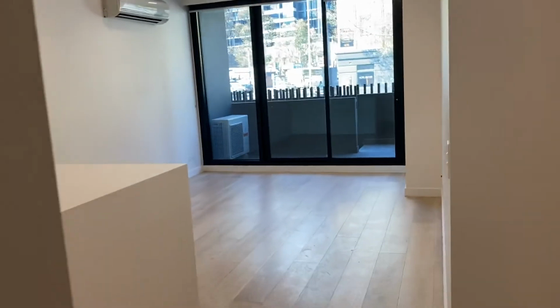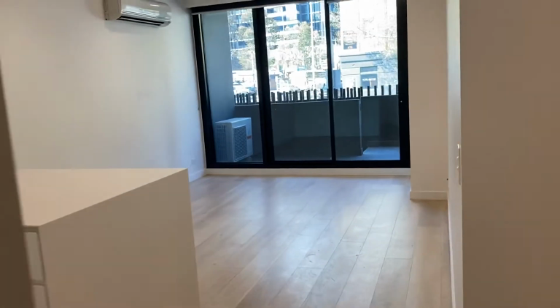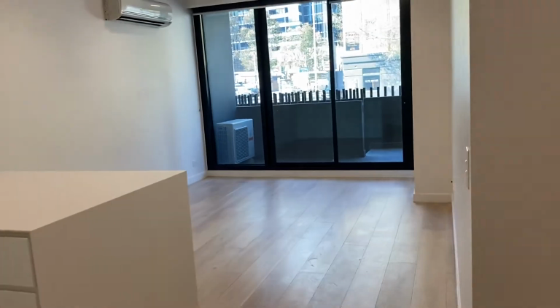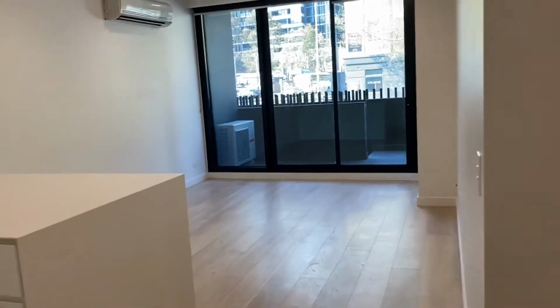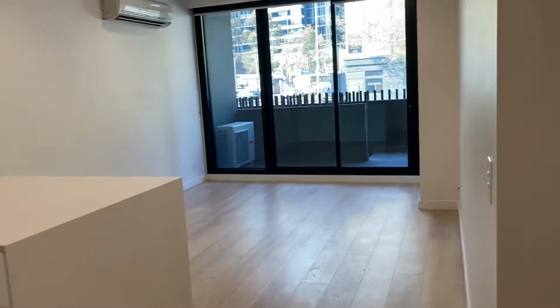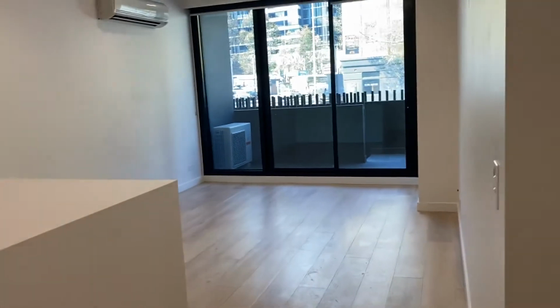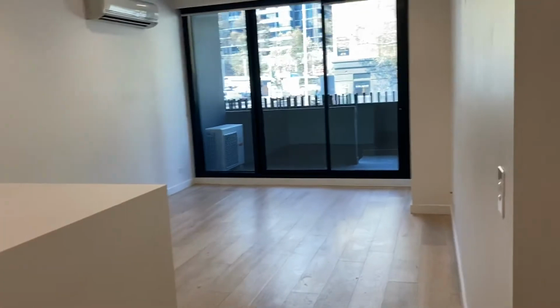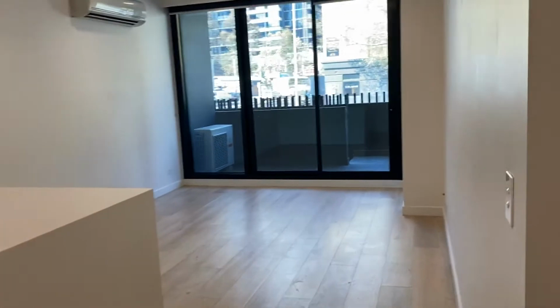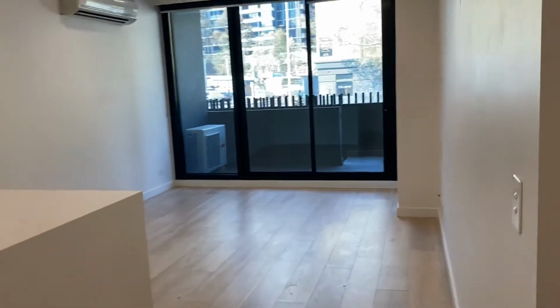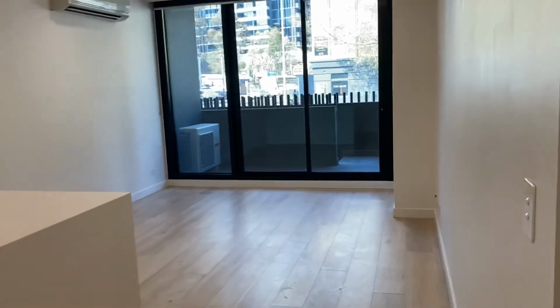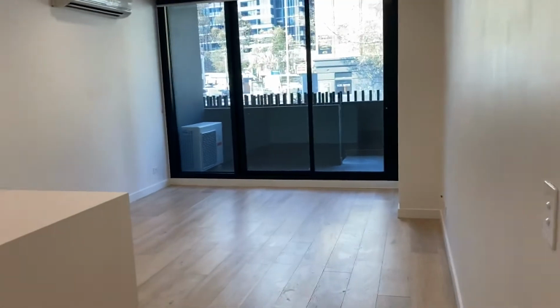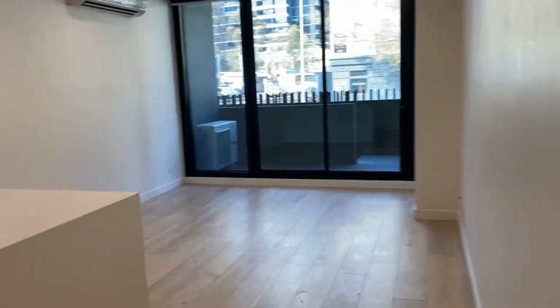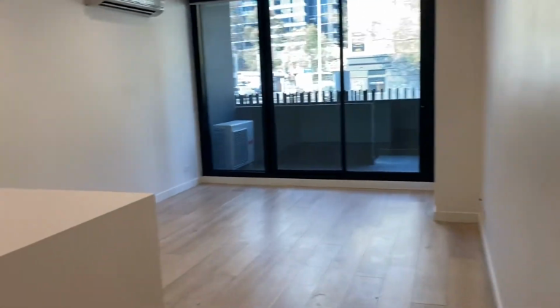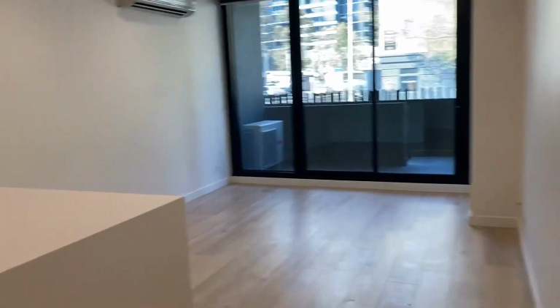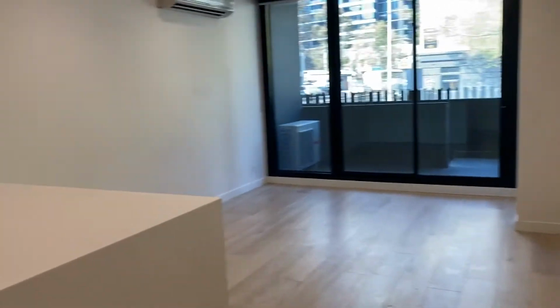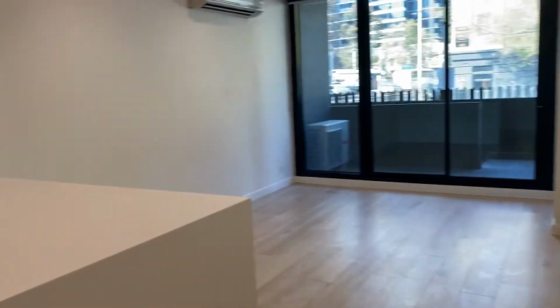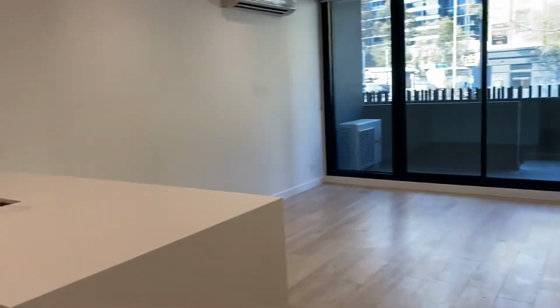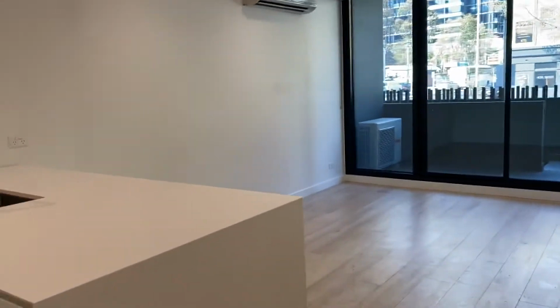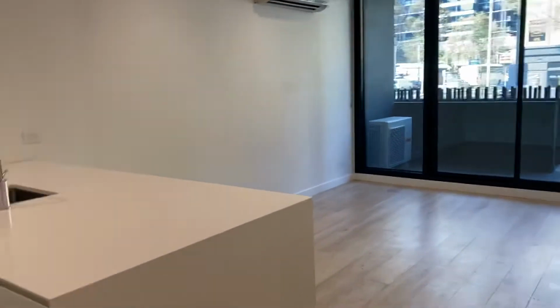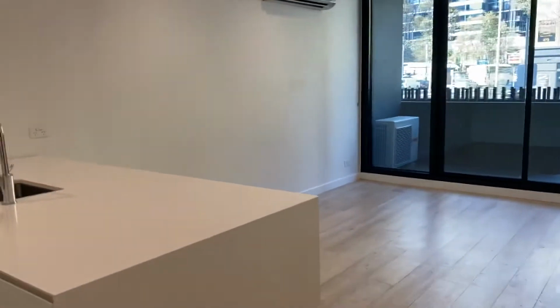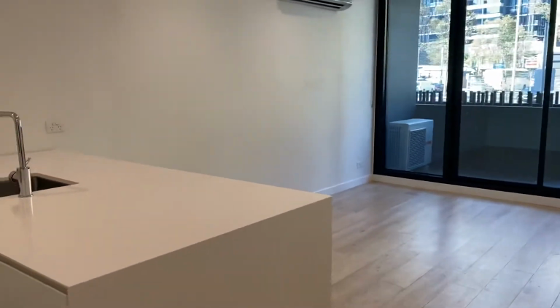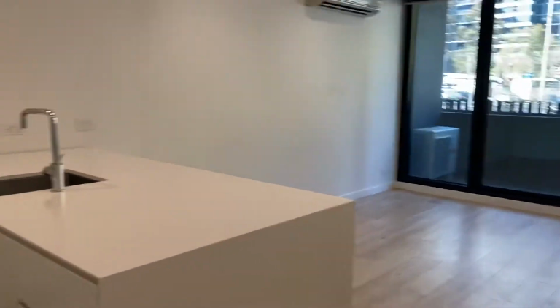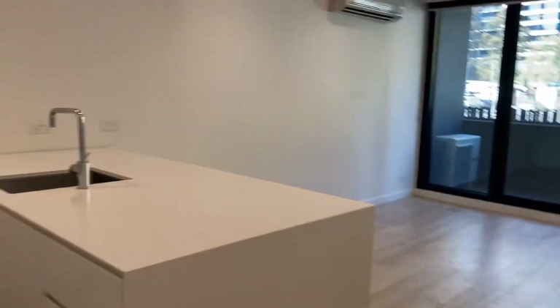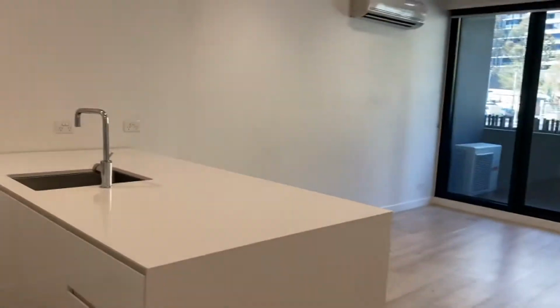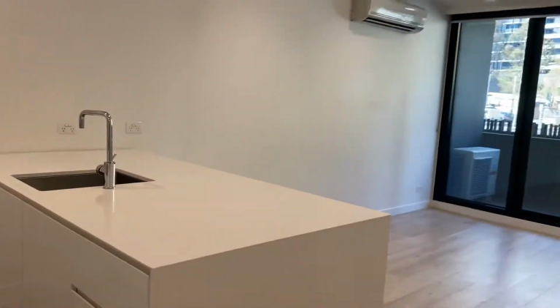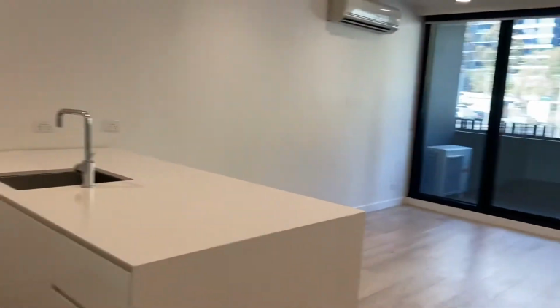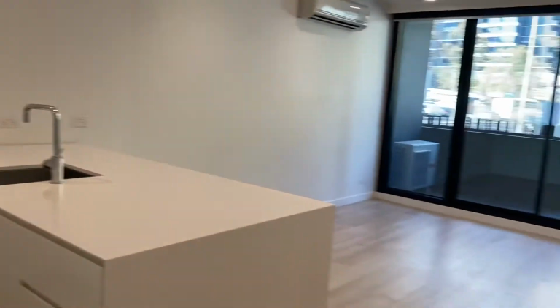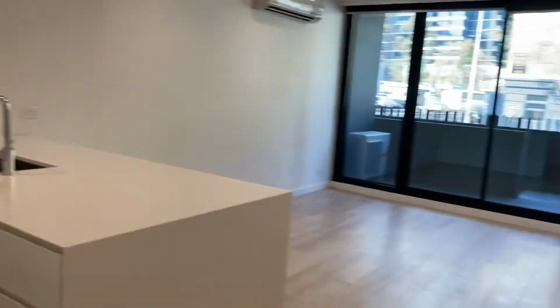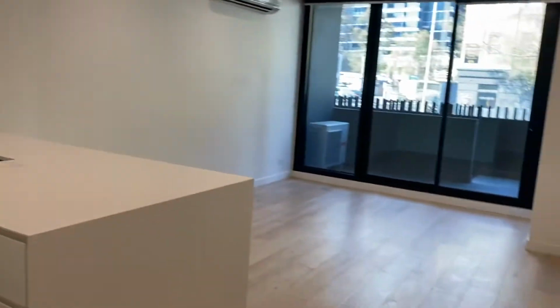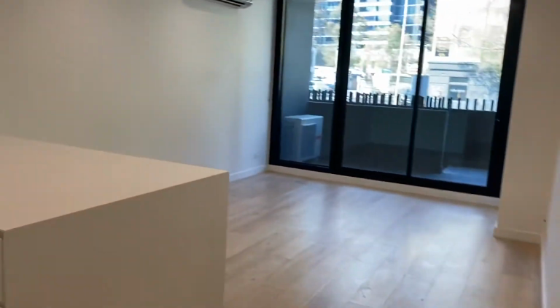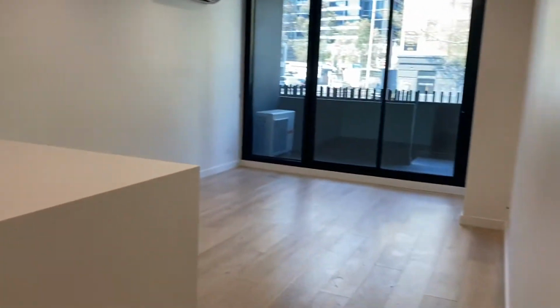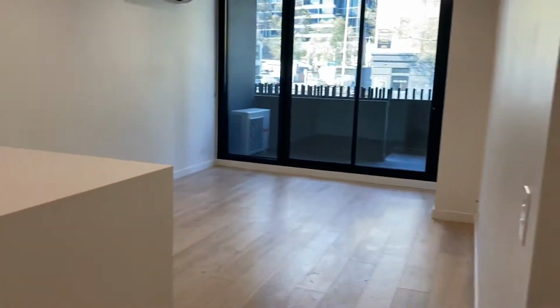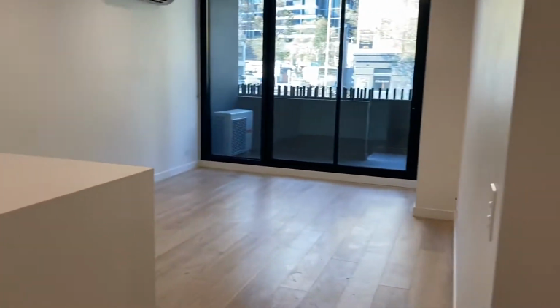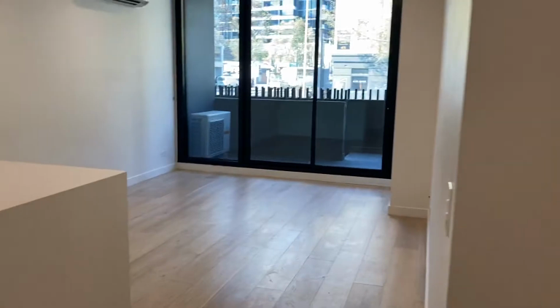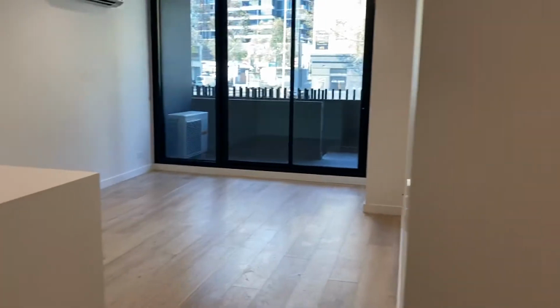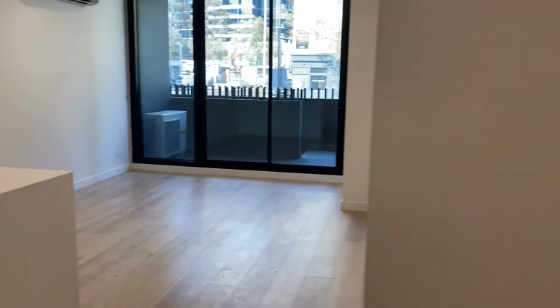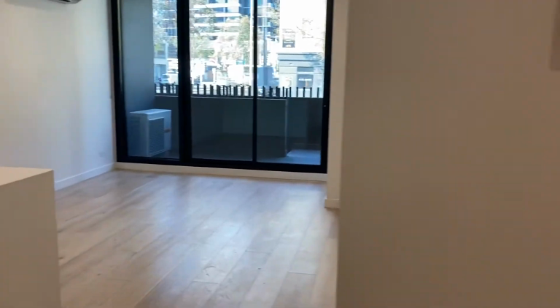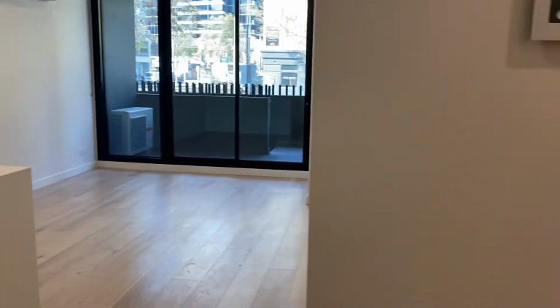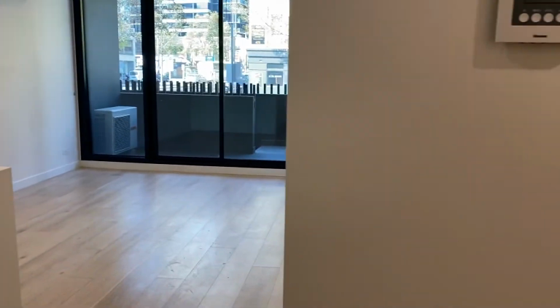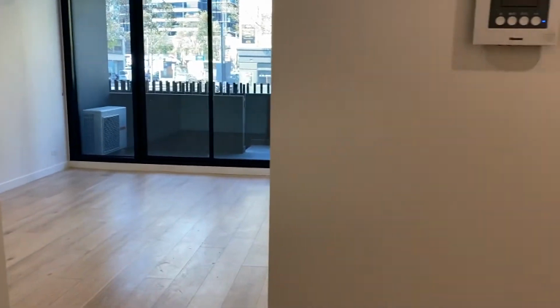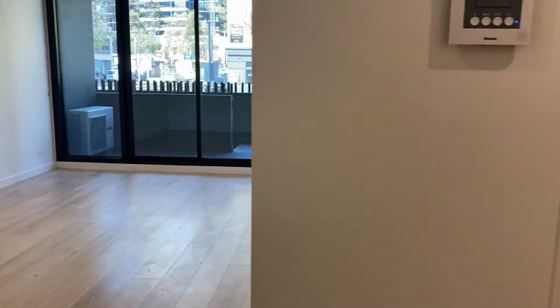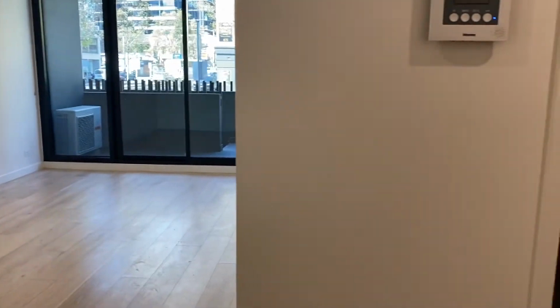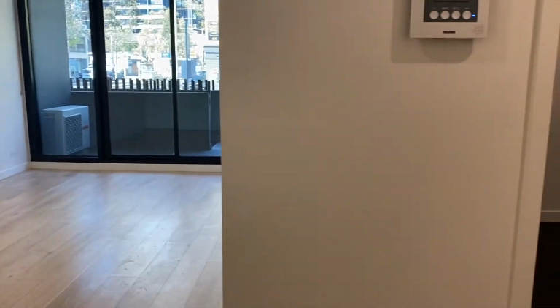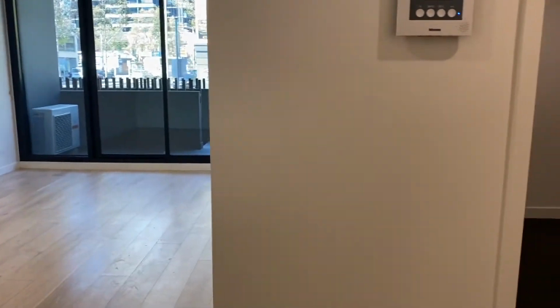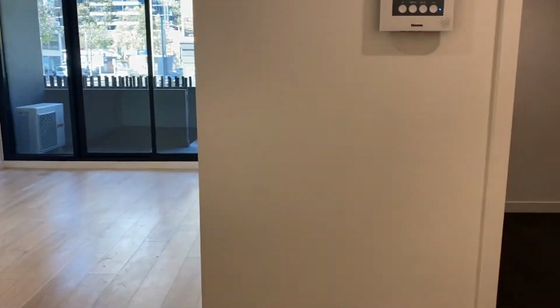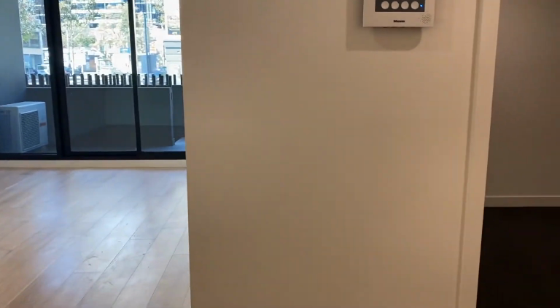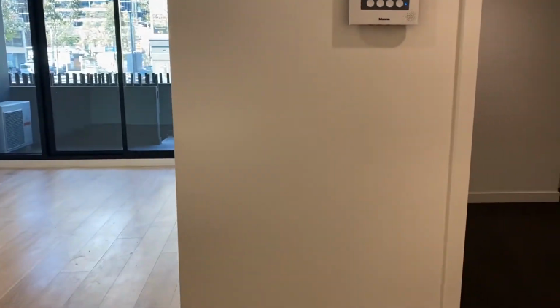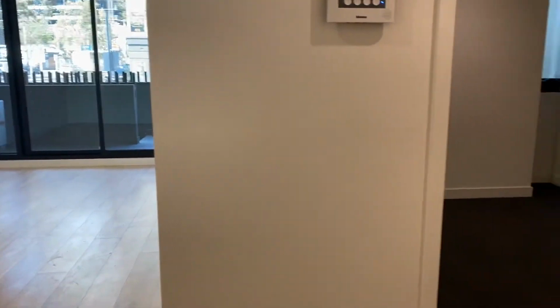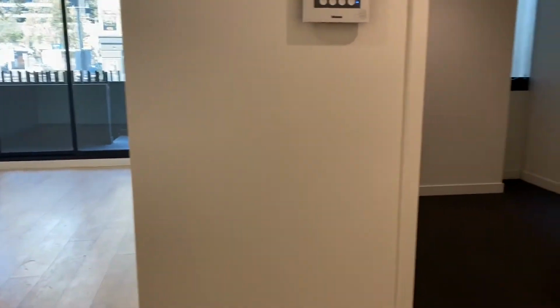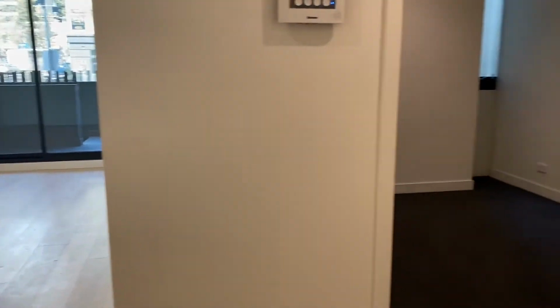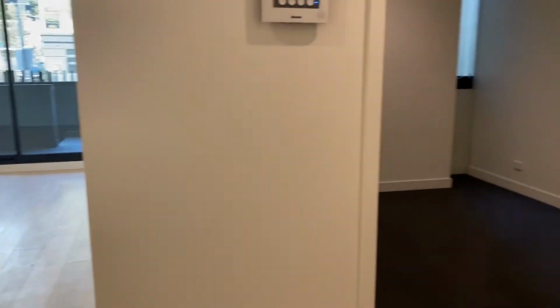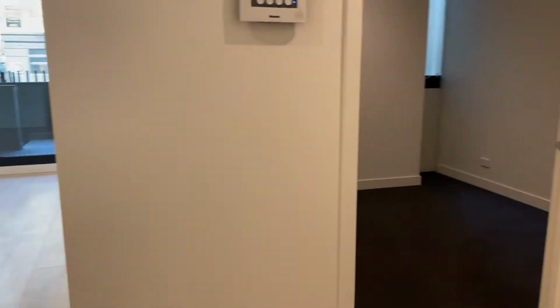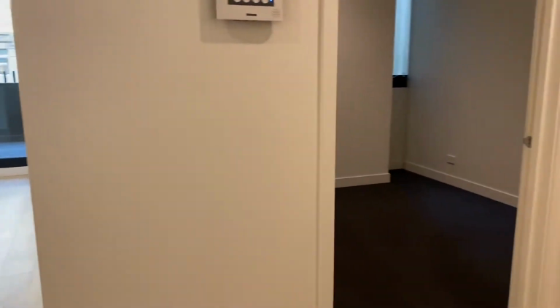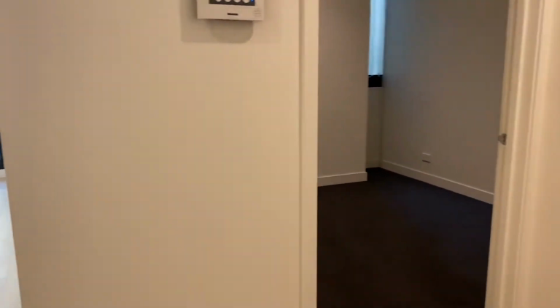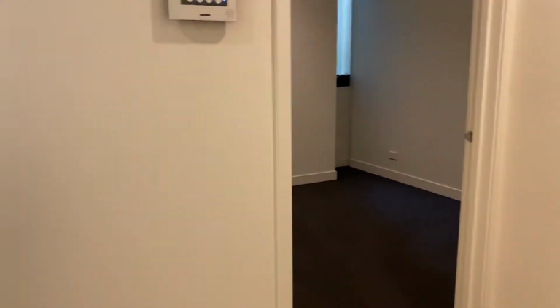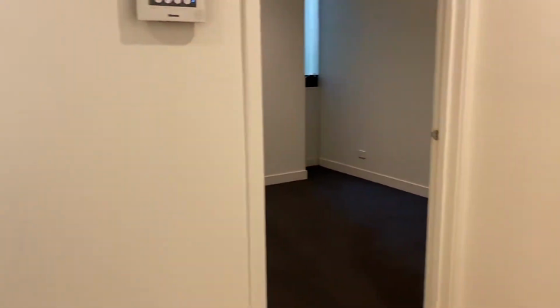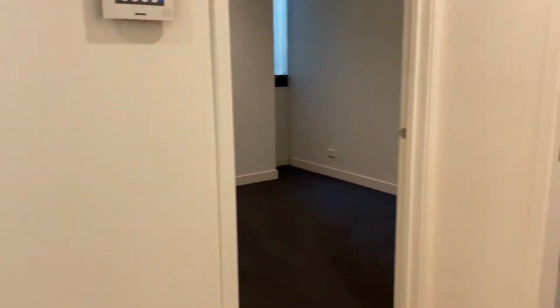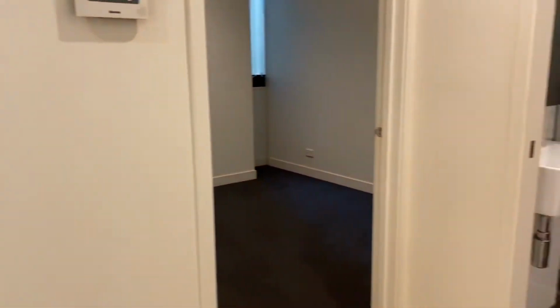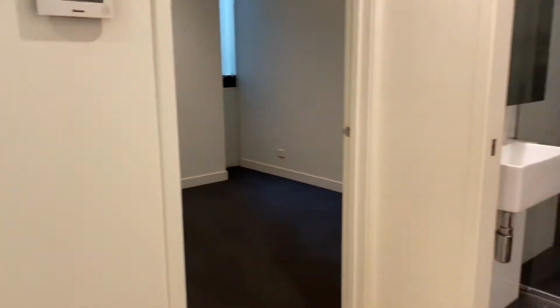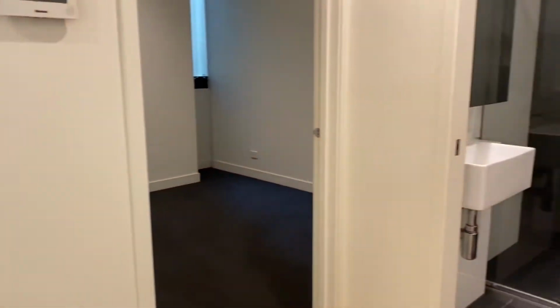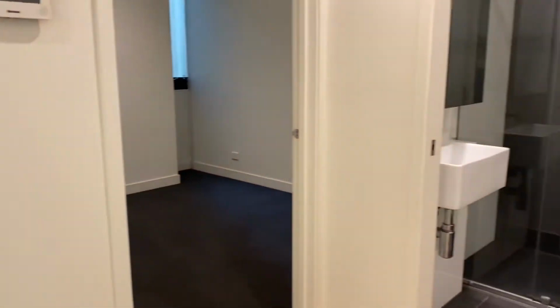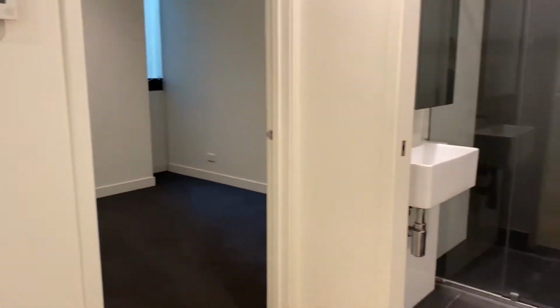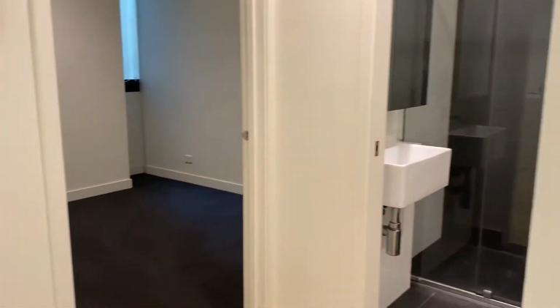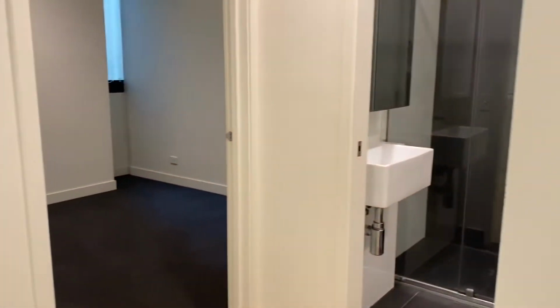Hi there guys, it's Melissa here from Prime Residential. We are presenting Geo3 at 162 Rosslyn Street in West Melbourne.